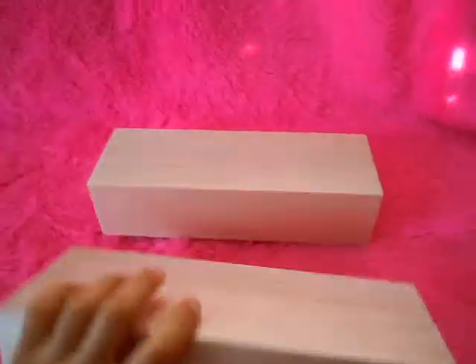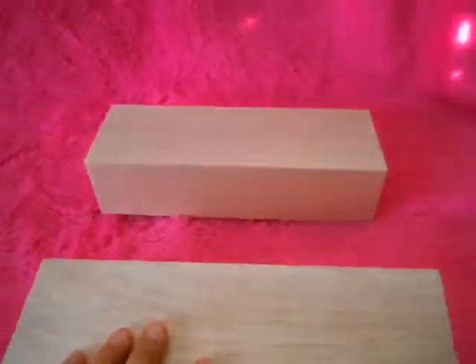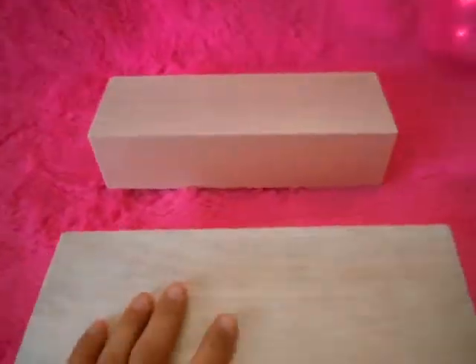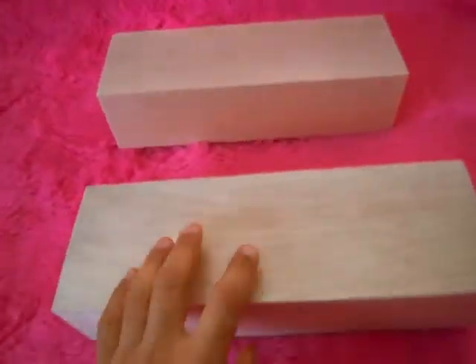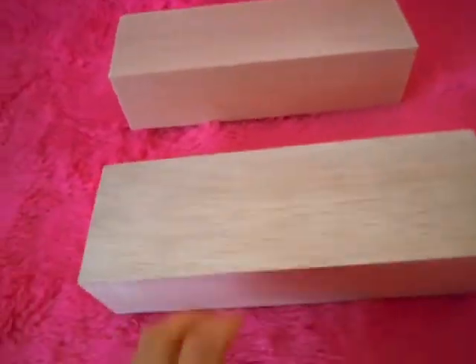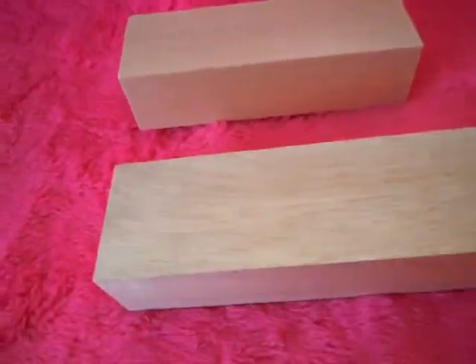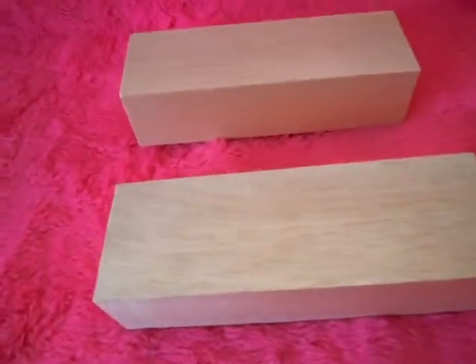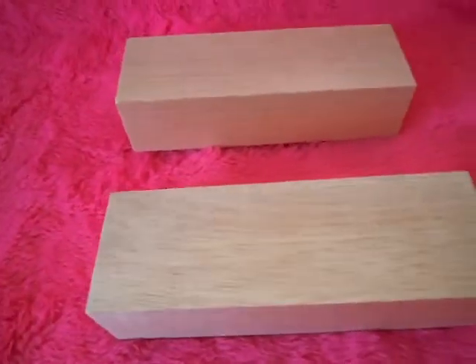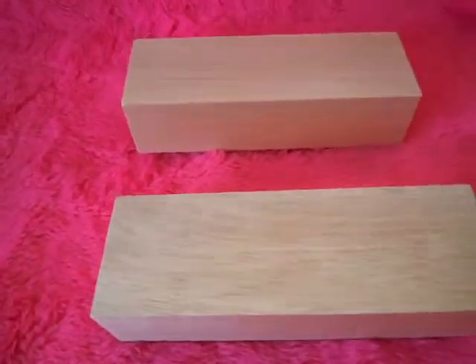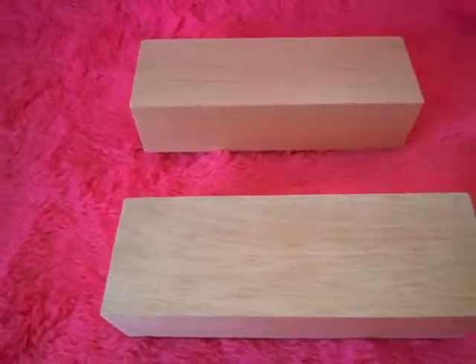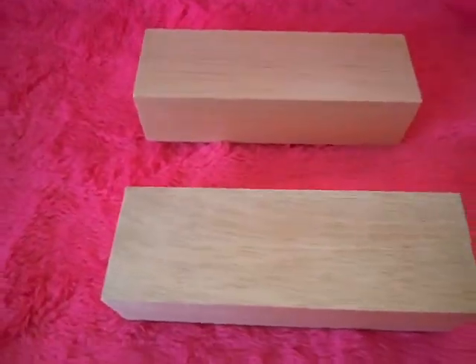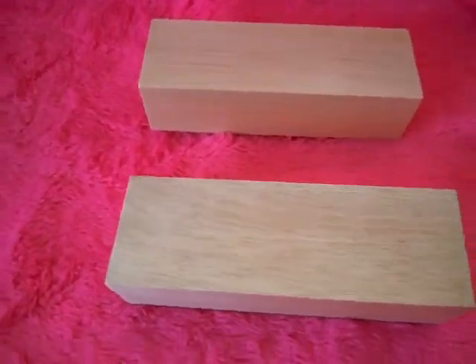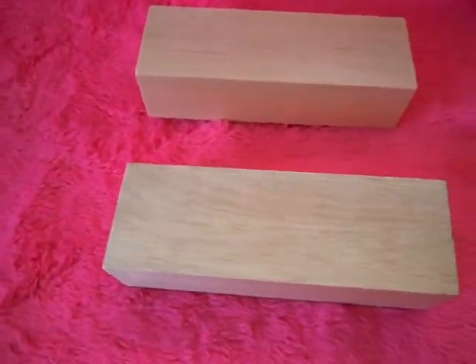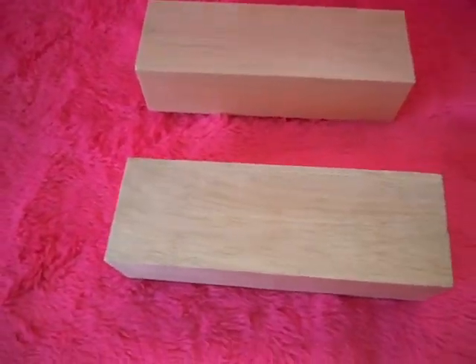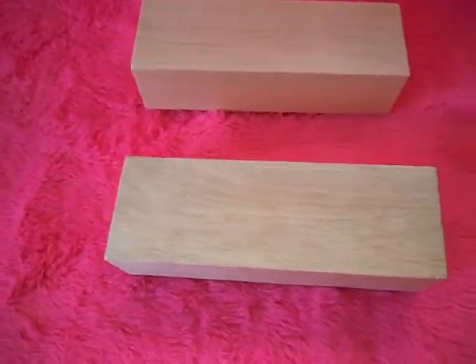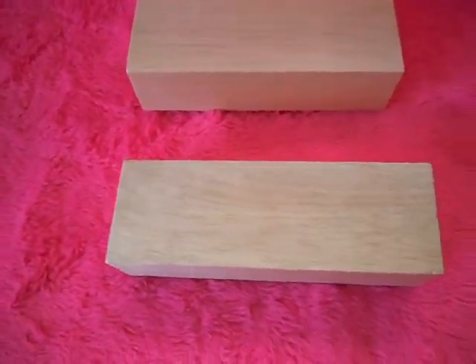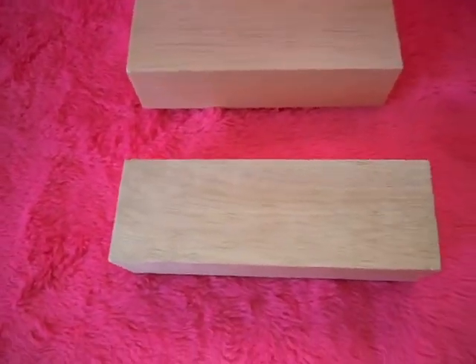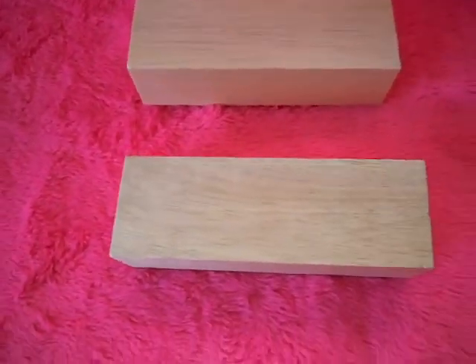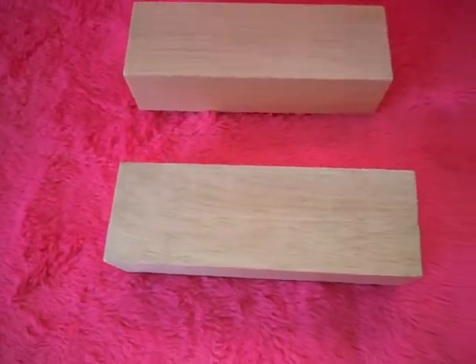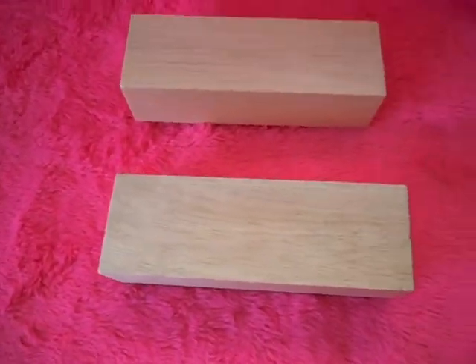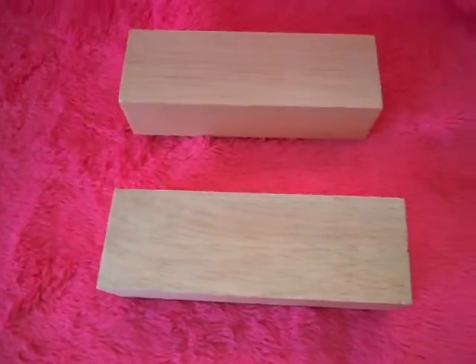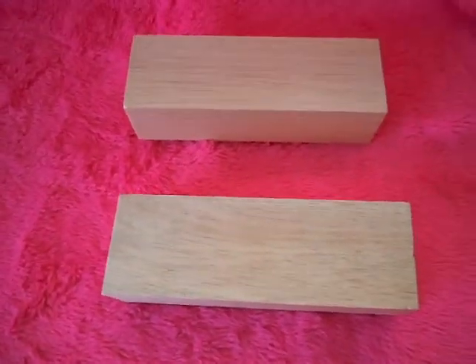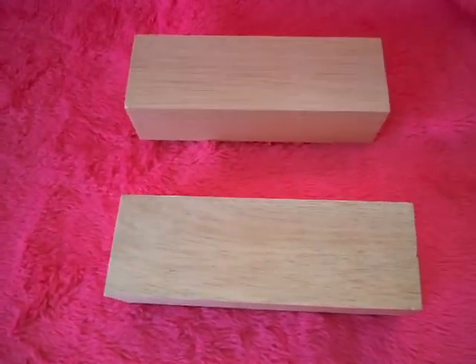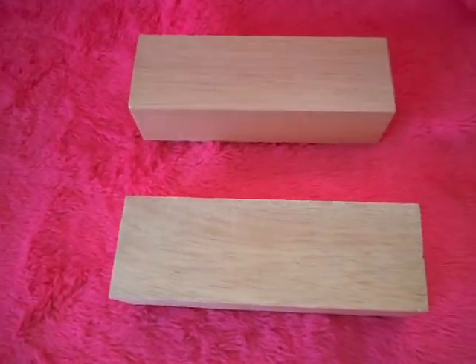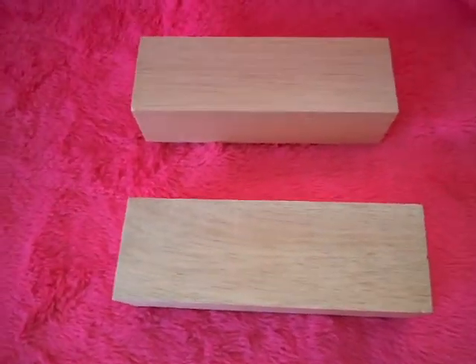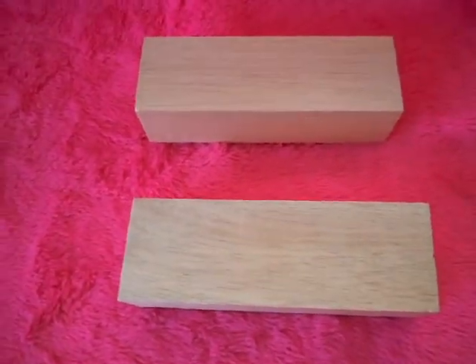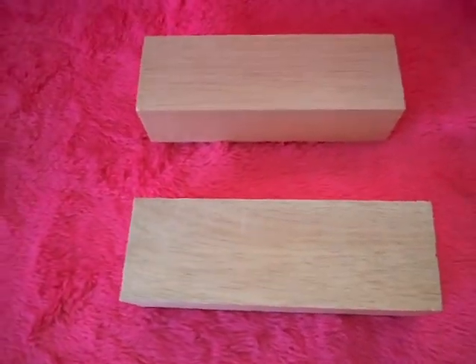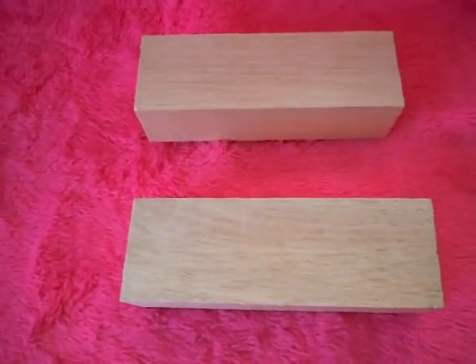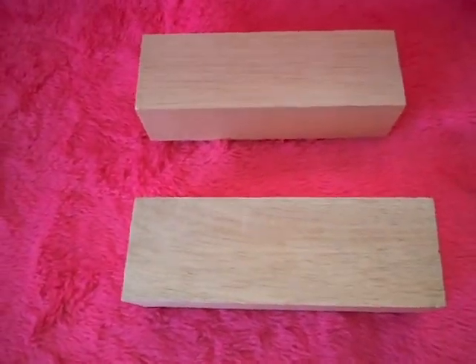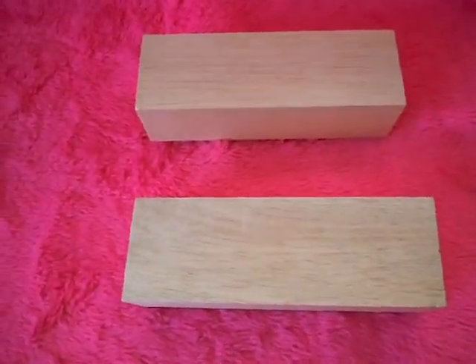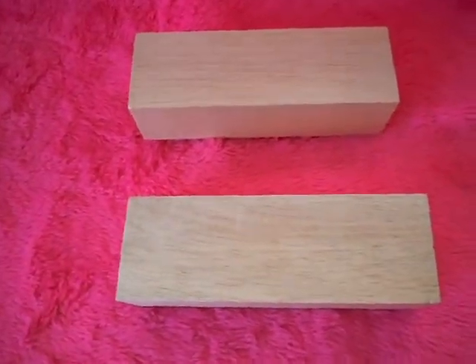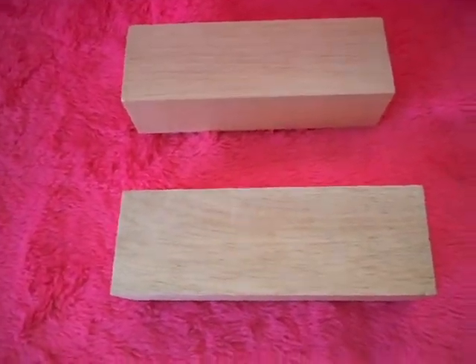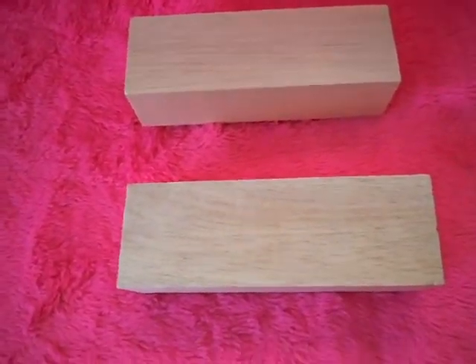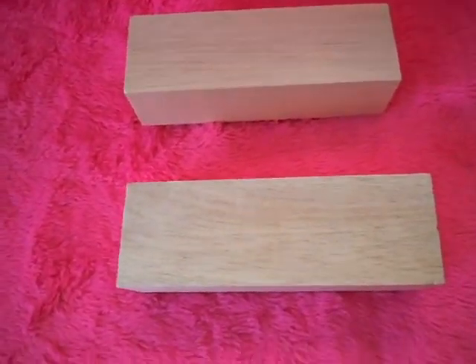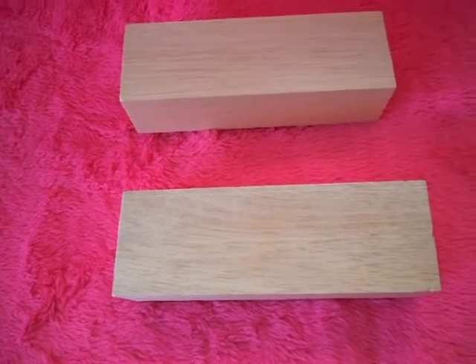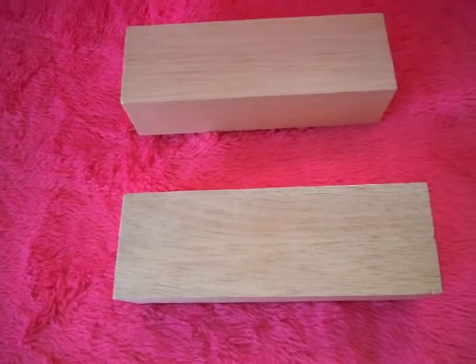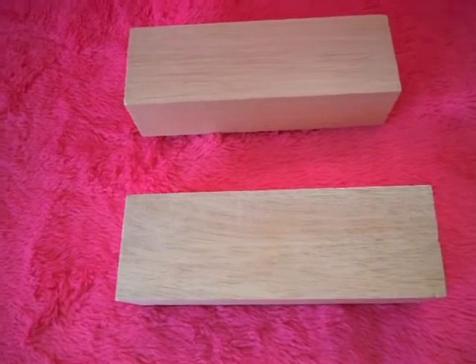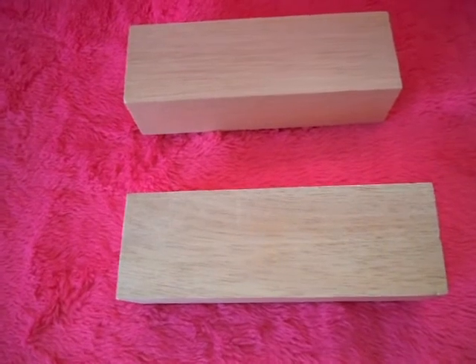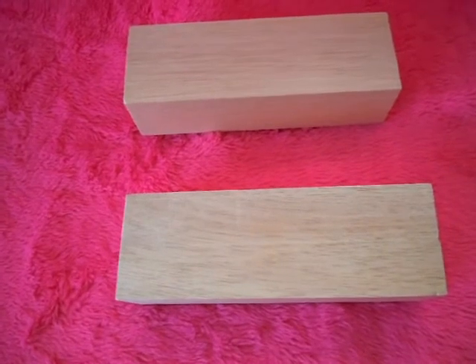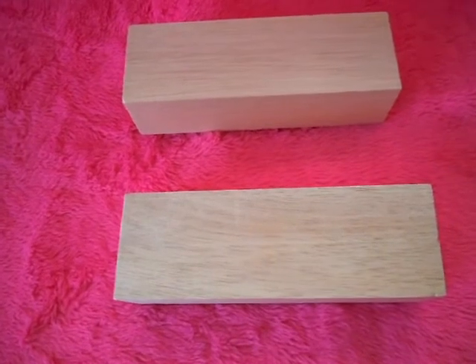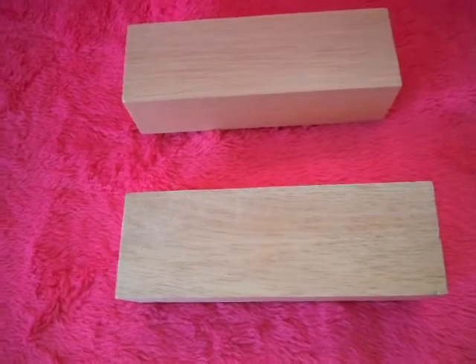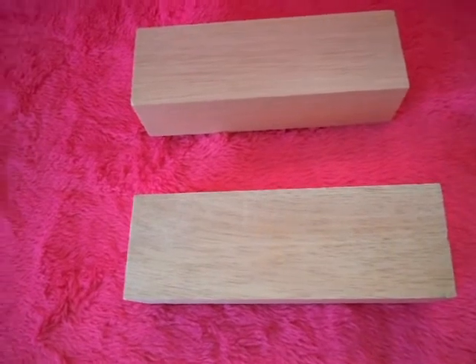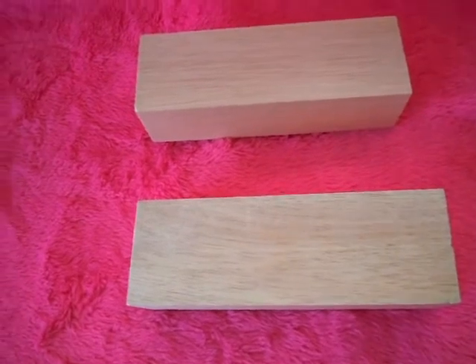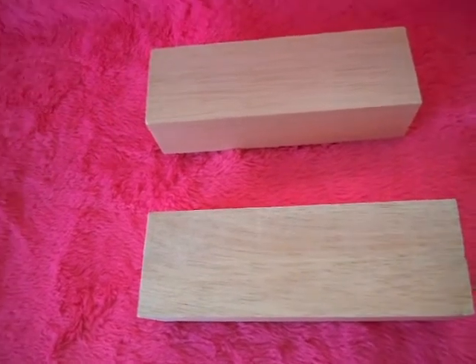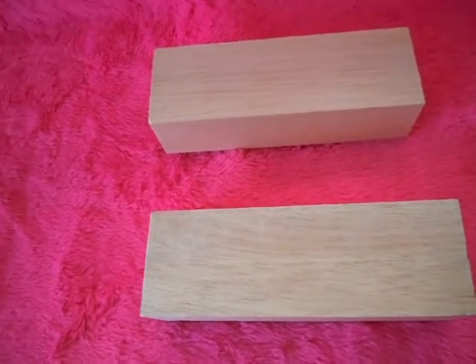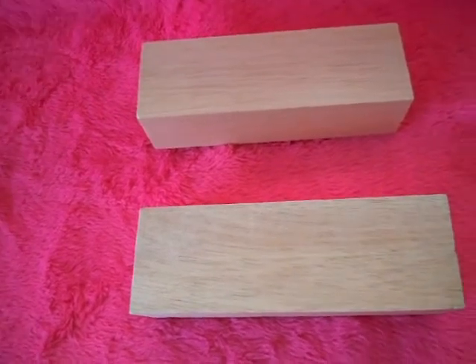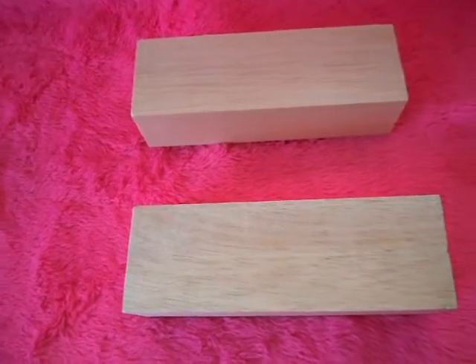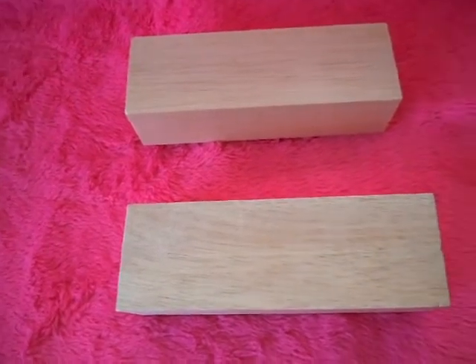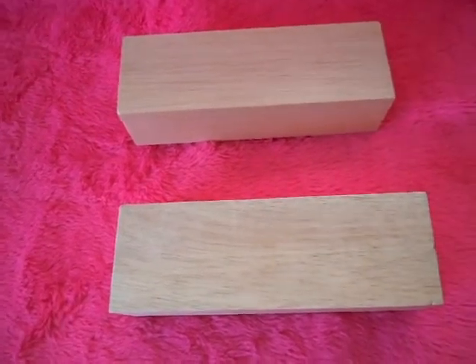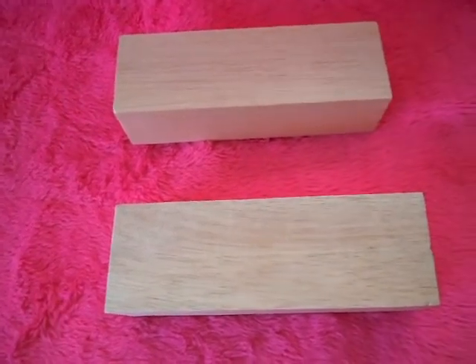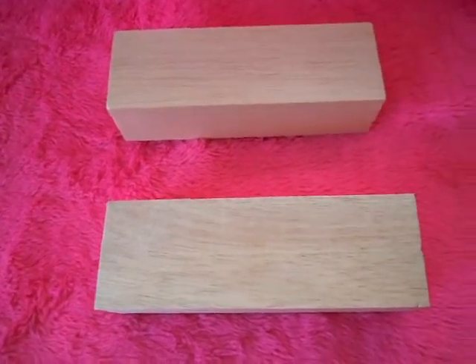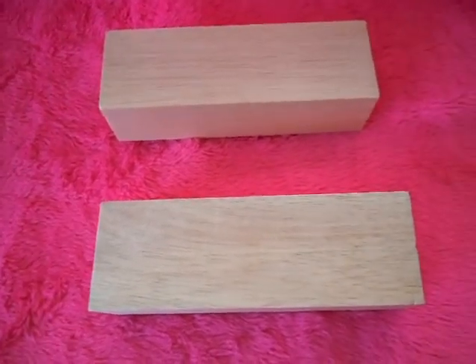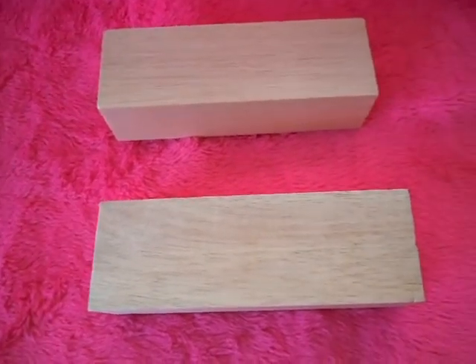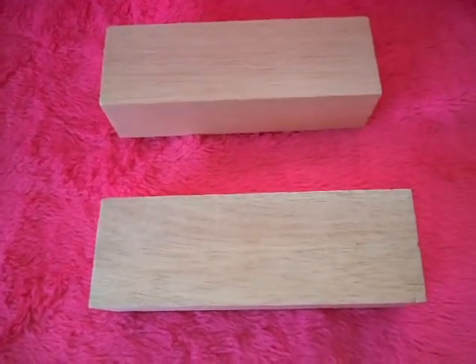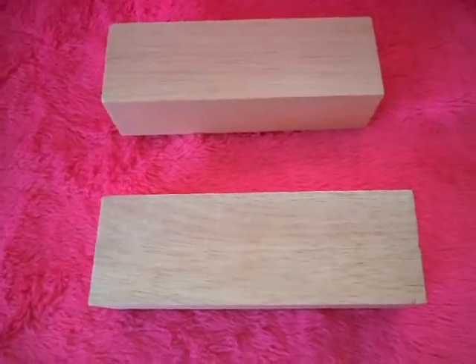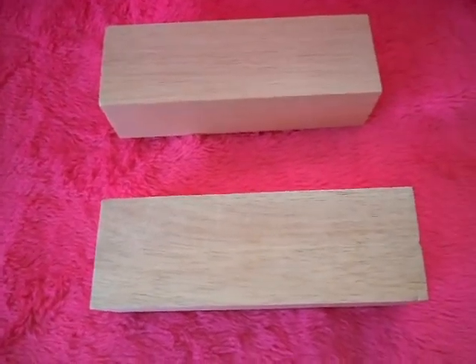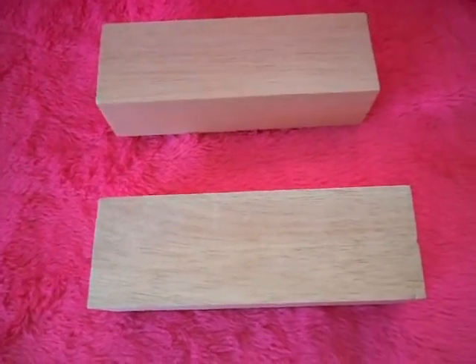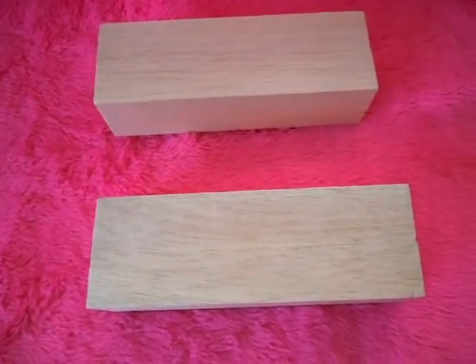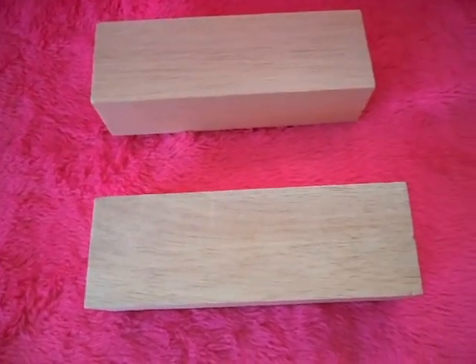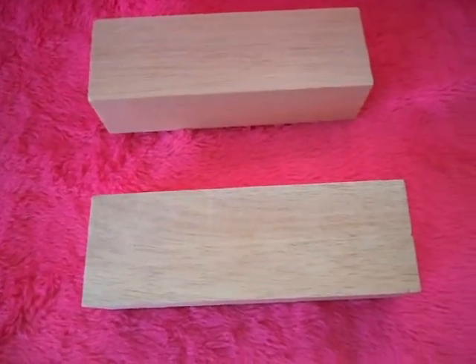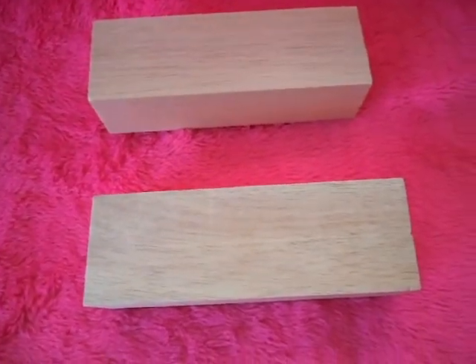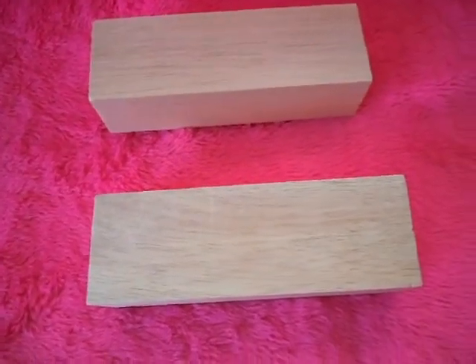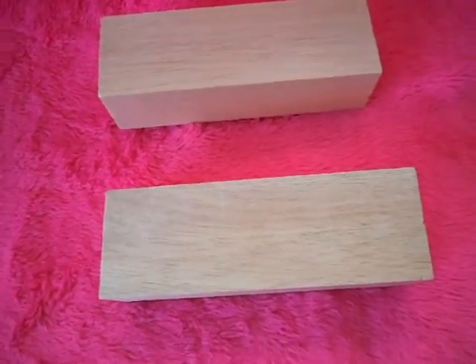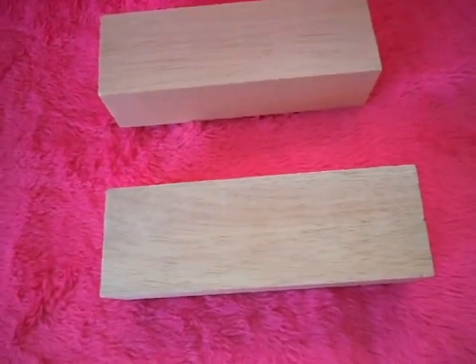Balsa core bamboo bike lugs — coming up. Hopefully around Christmas time. We'll see.